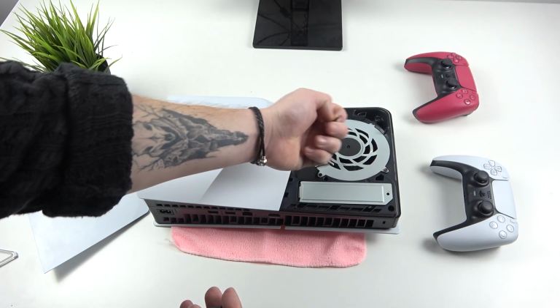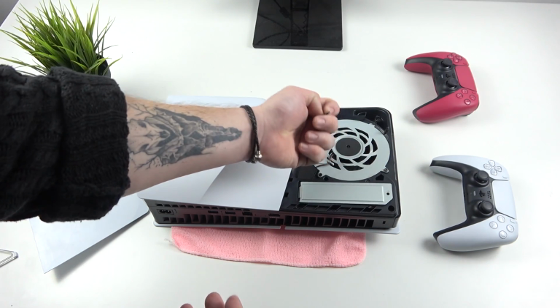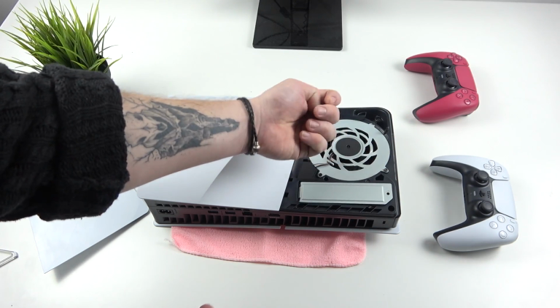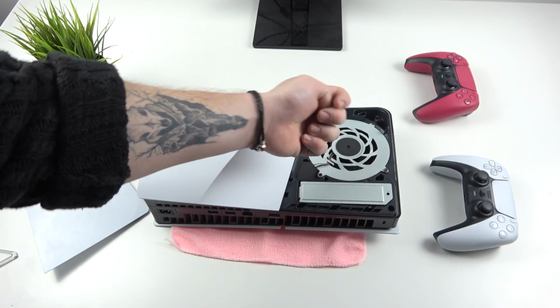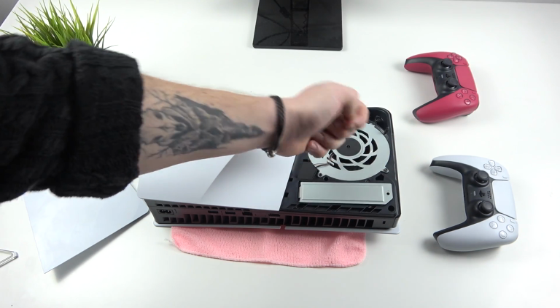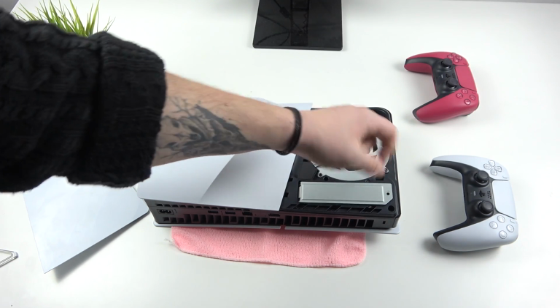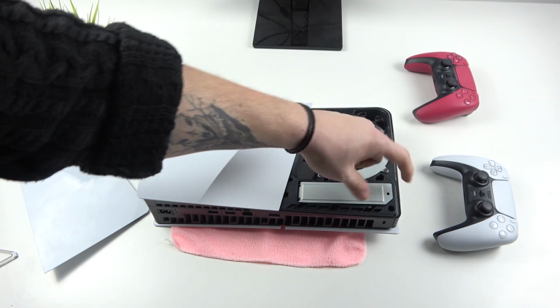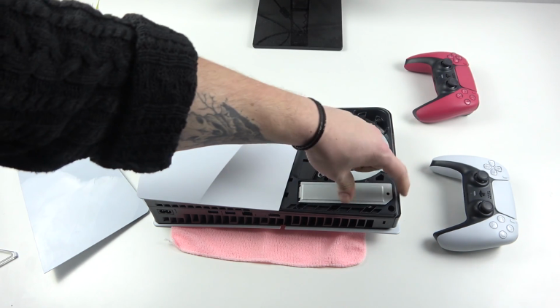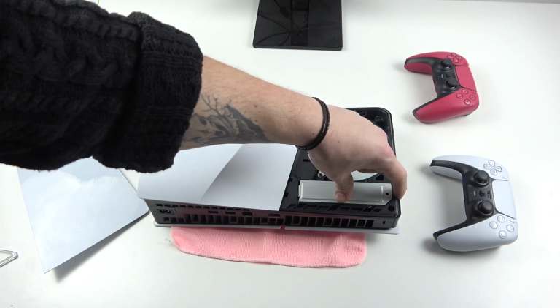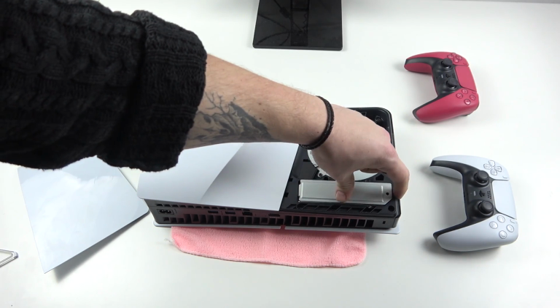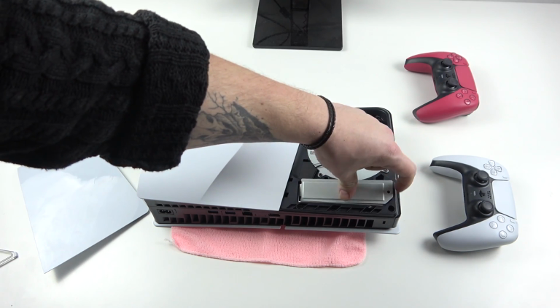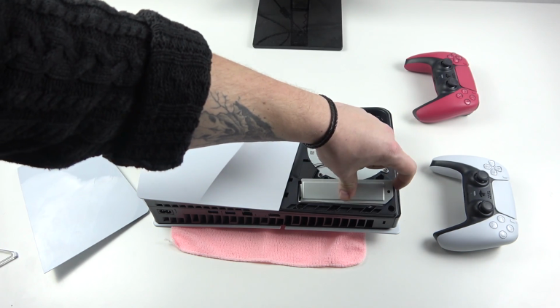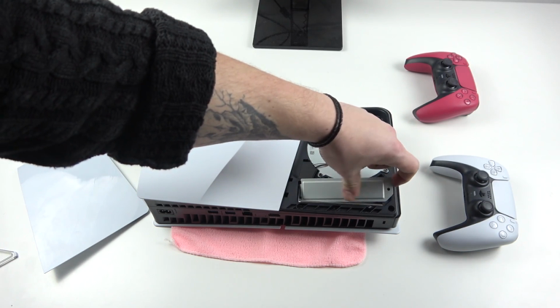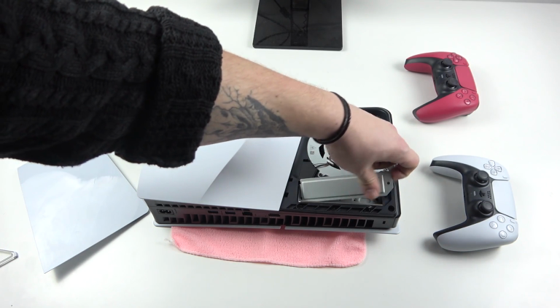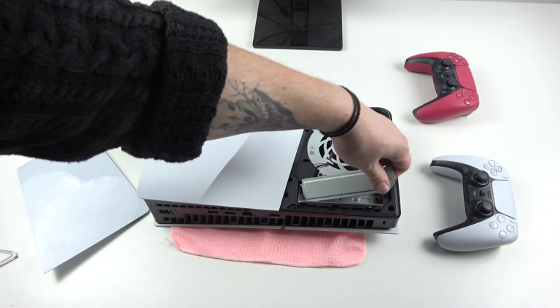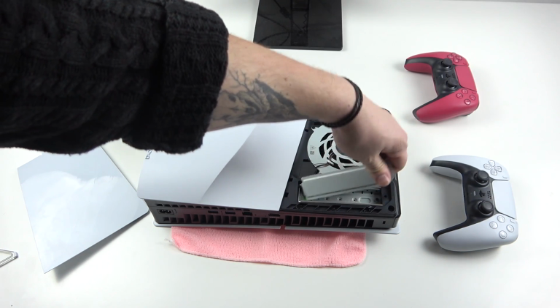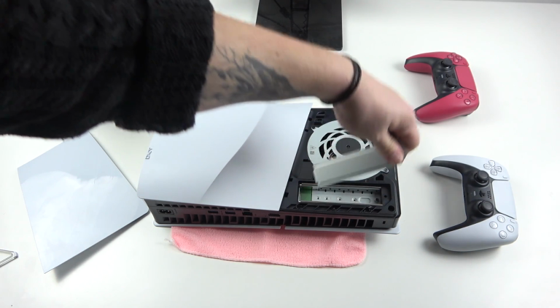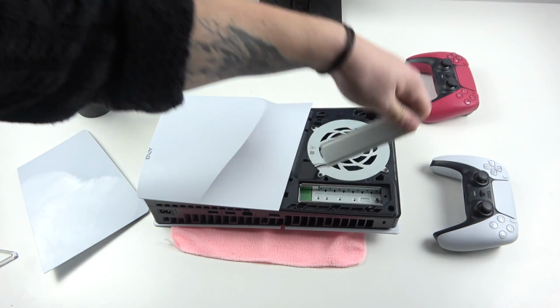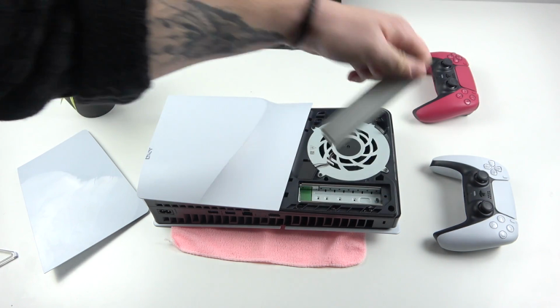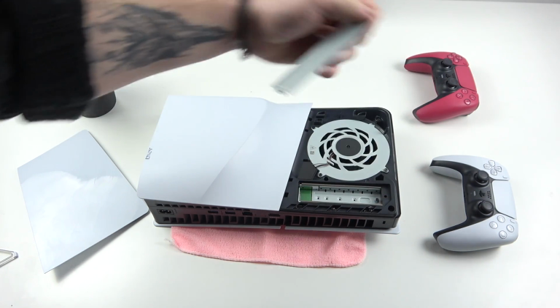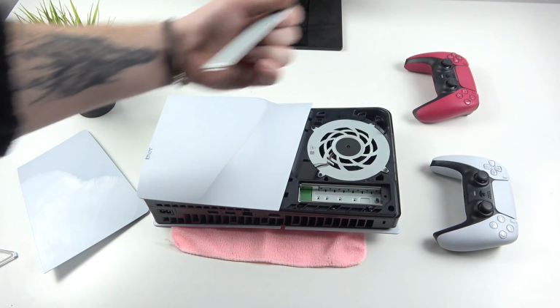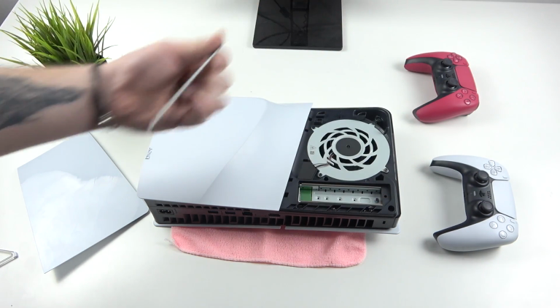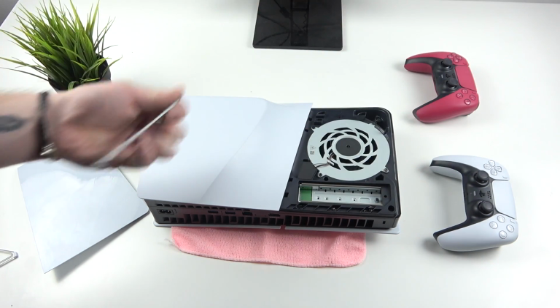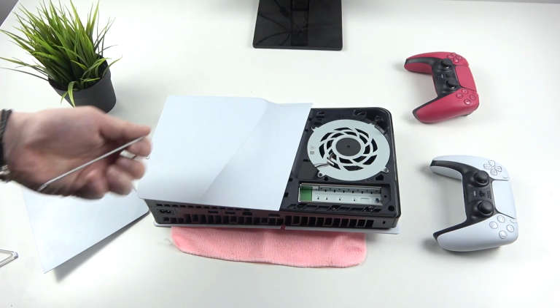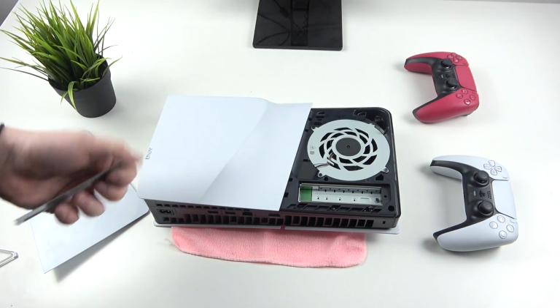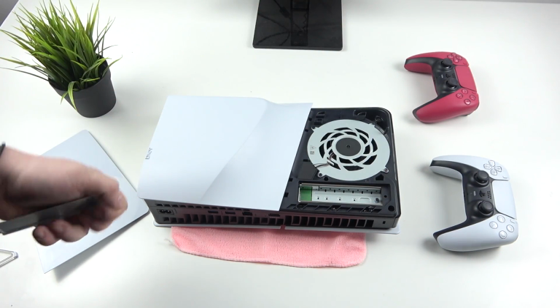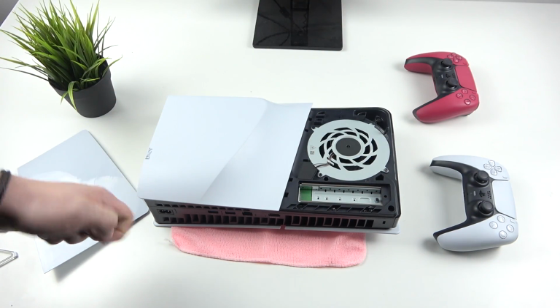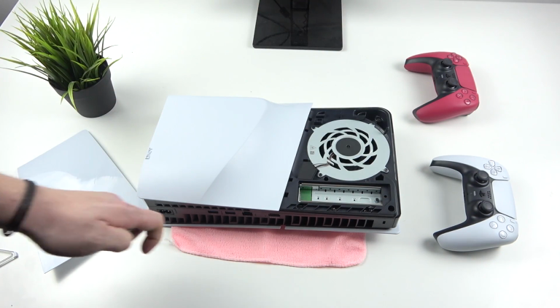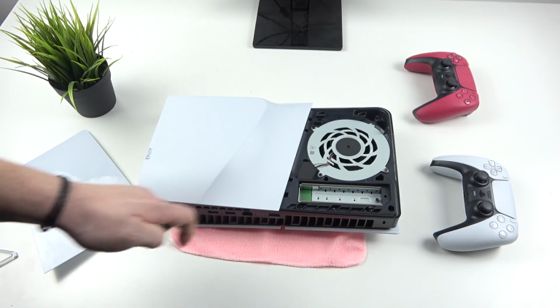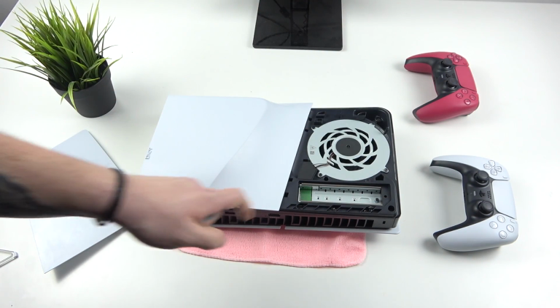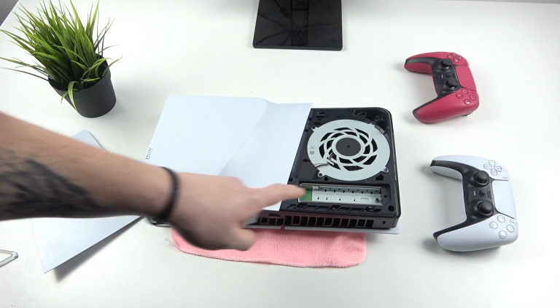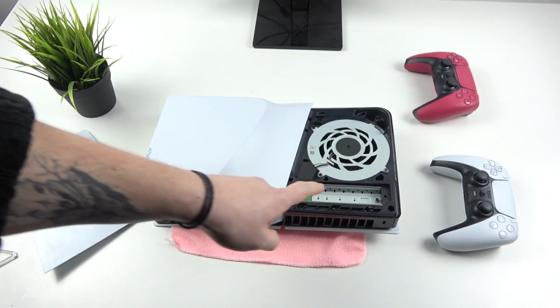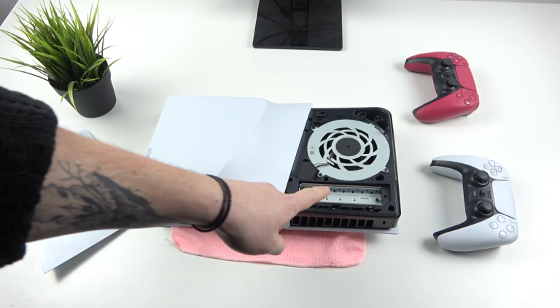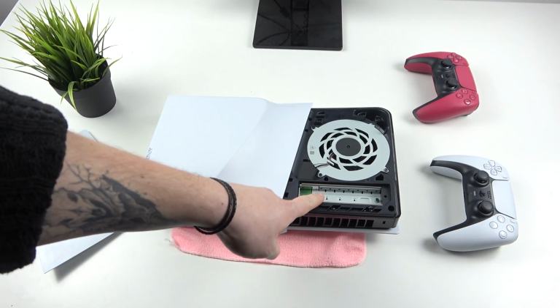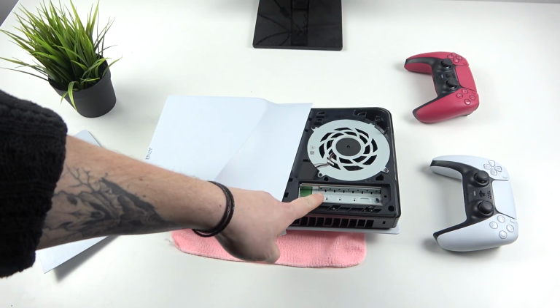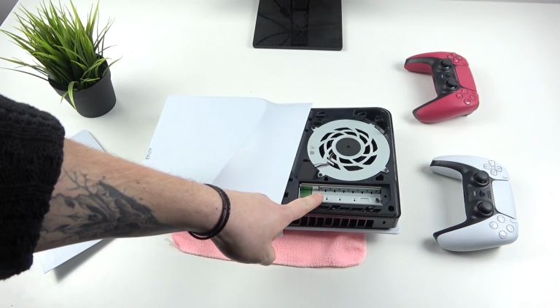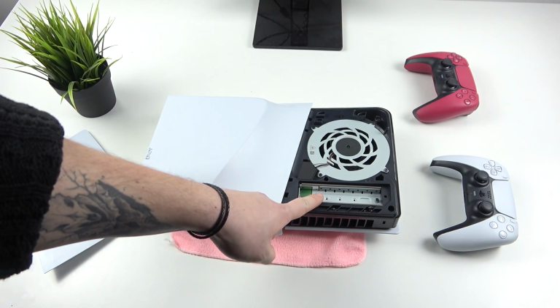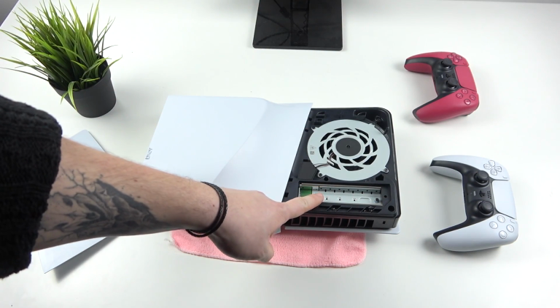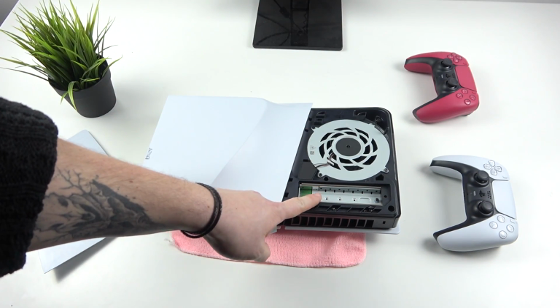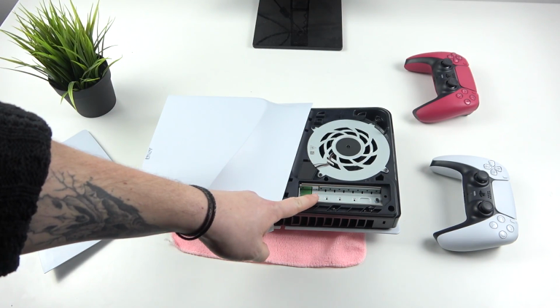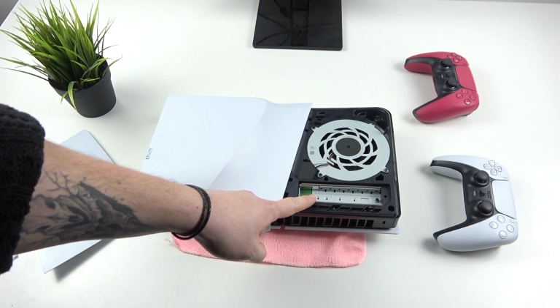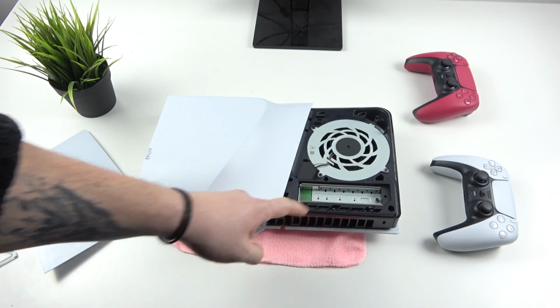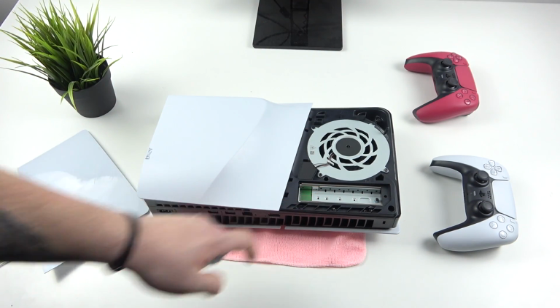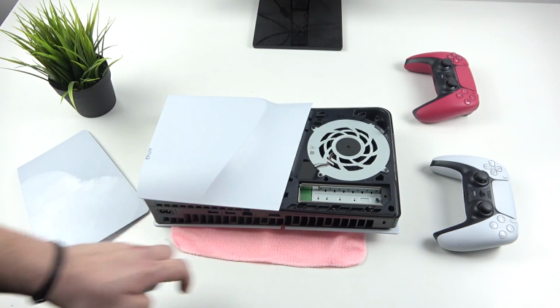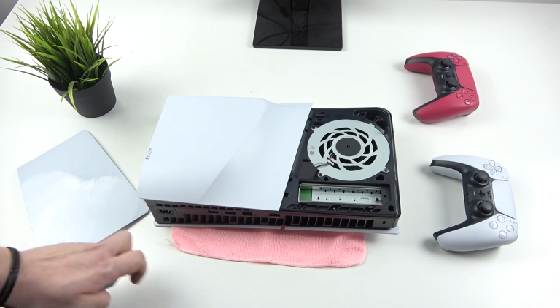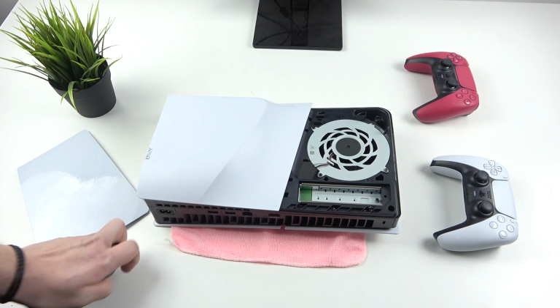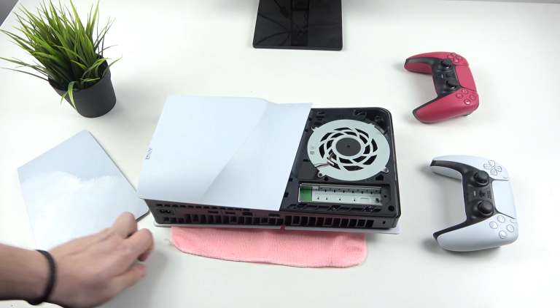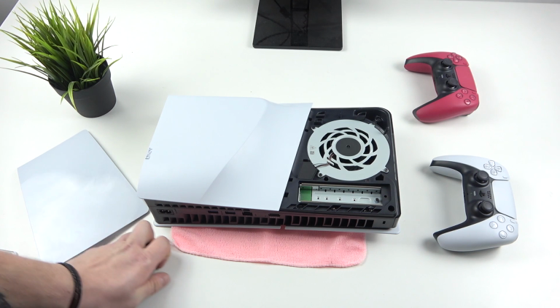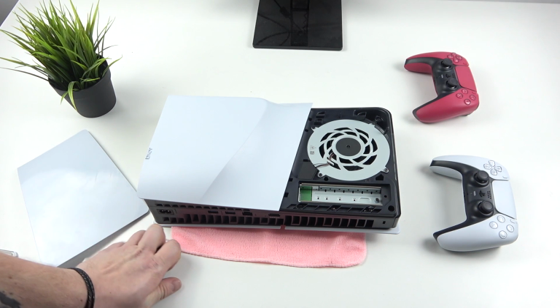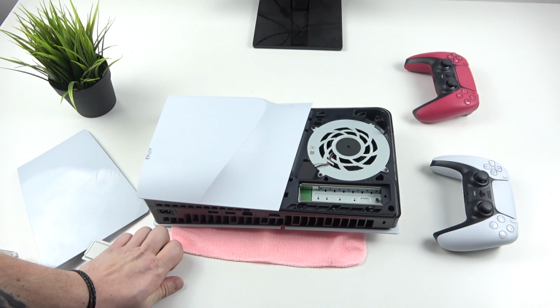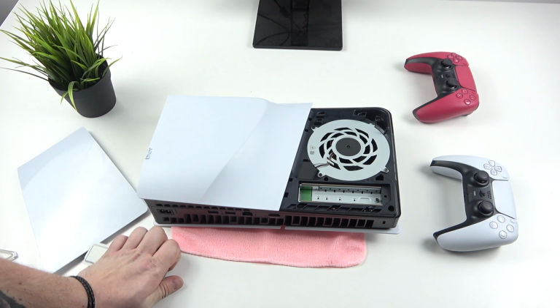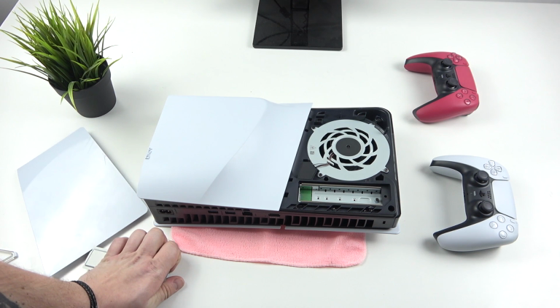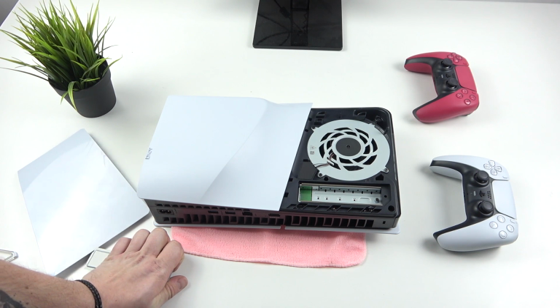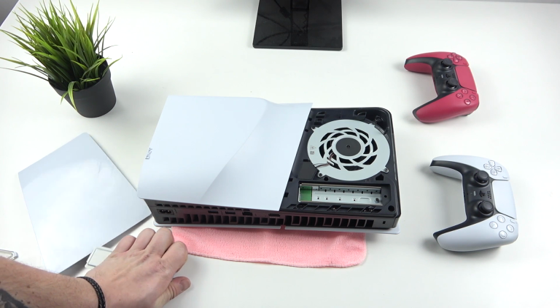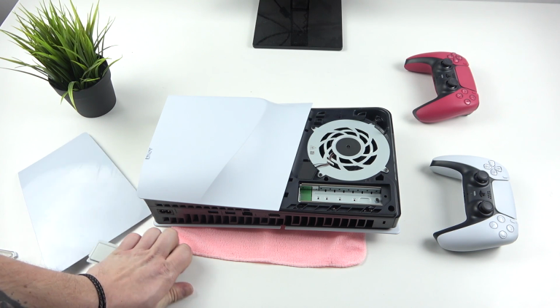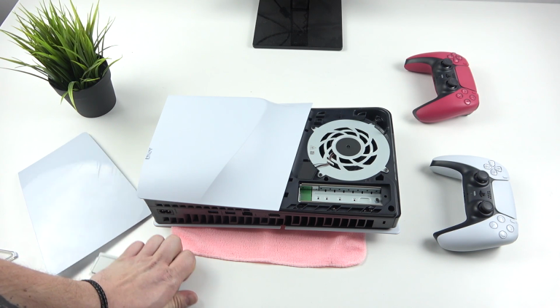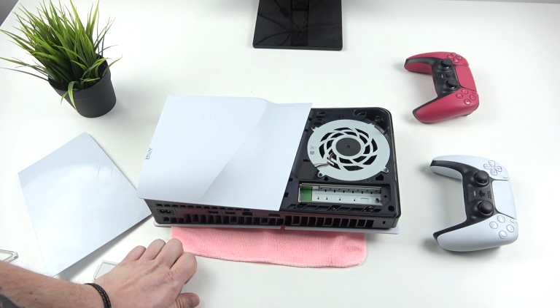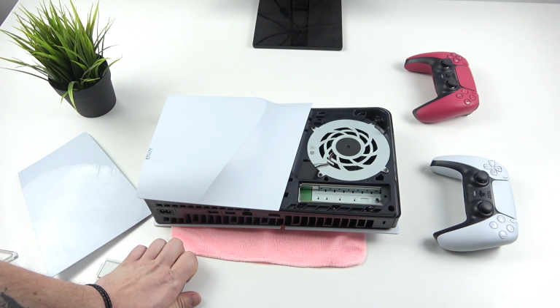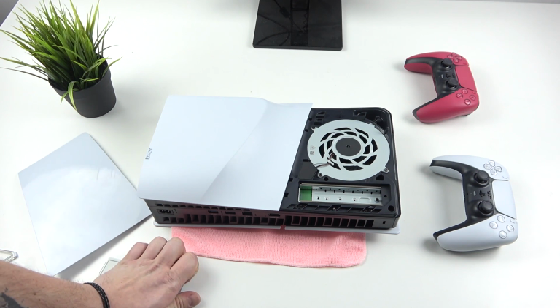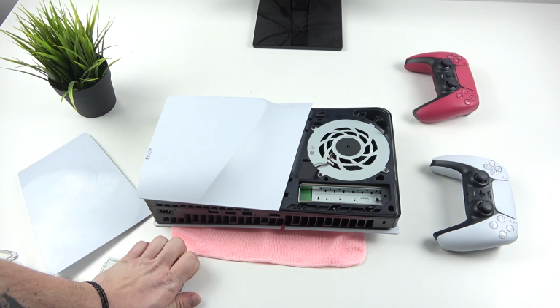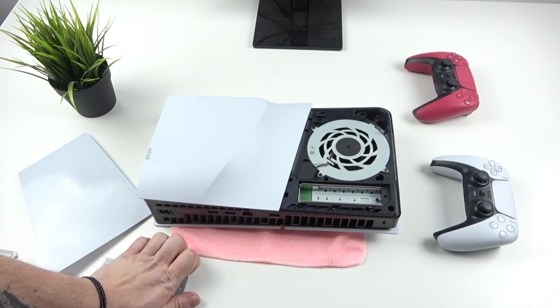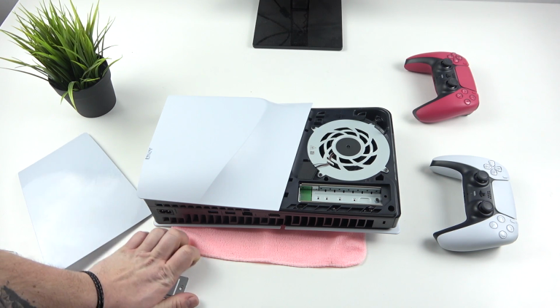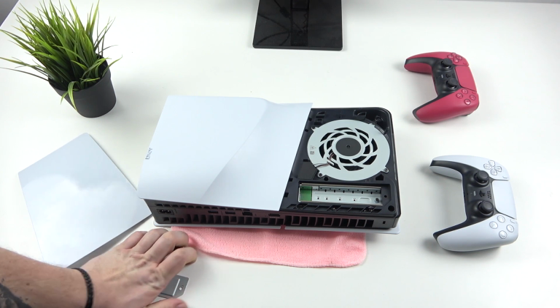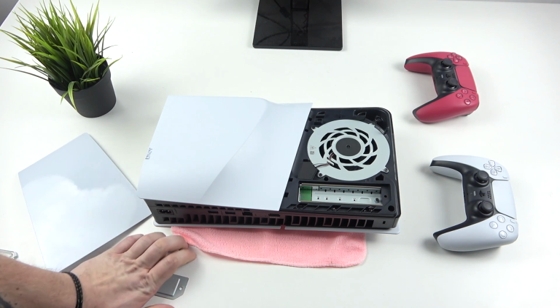Now you can lift this plastic metal cover. Here is your NVMe slot.